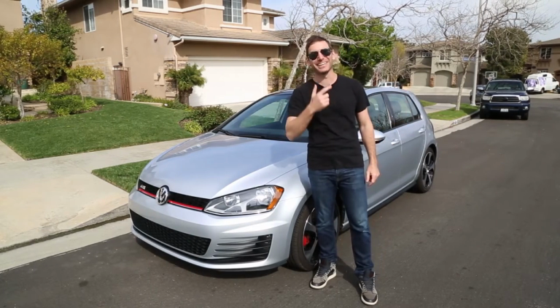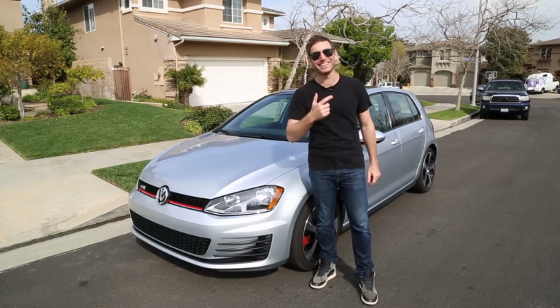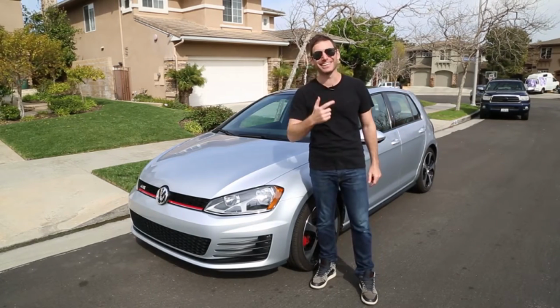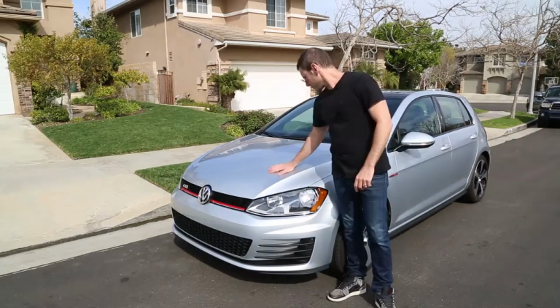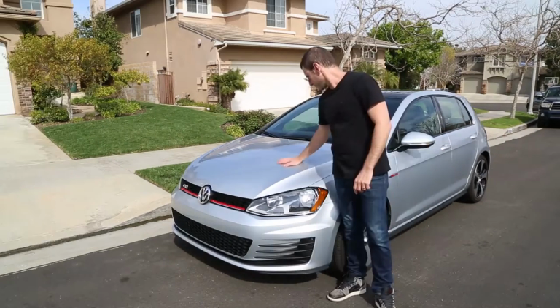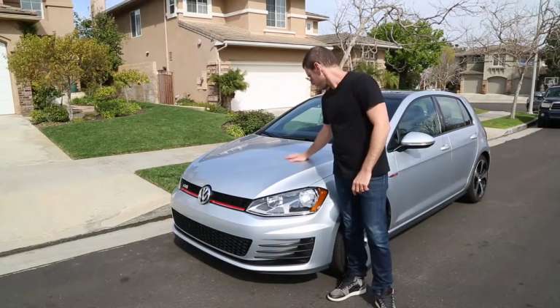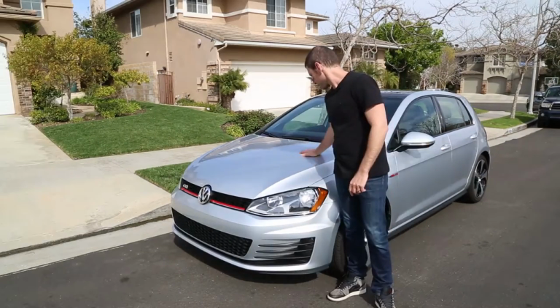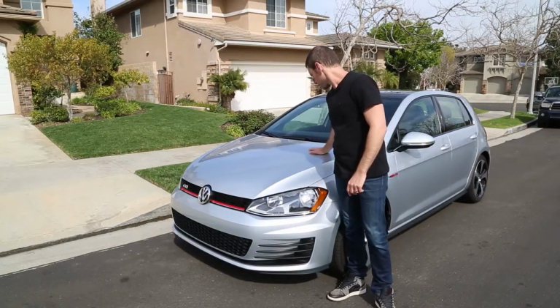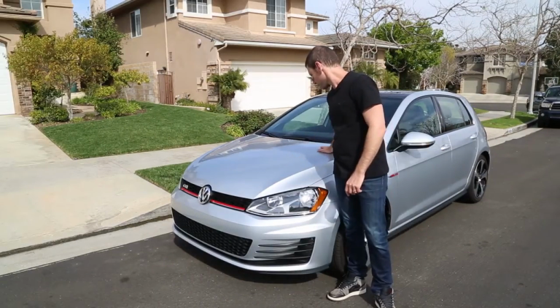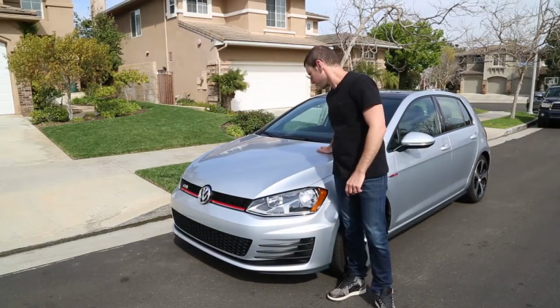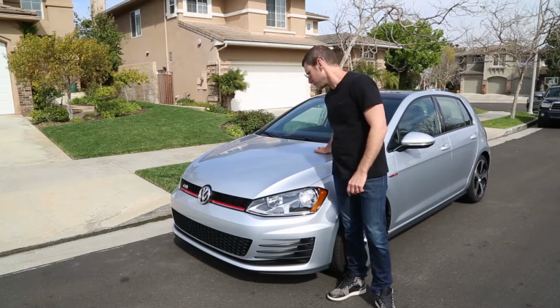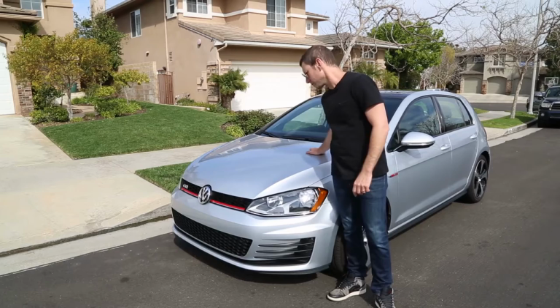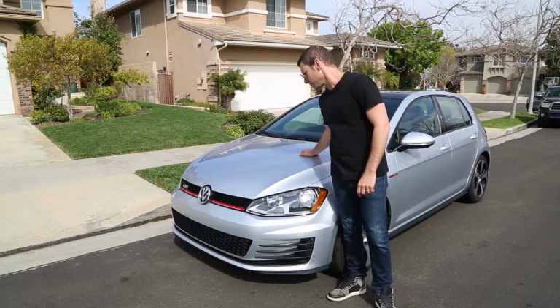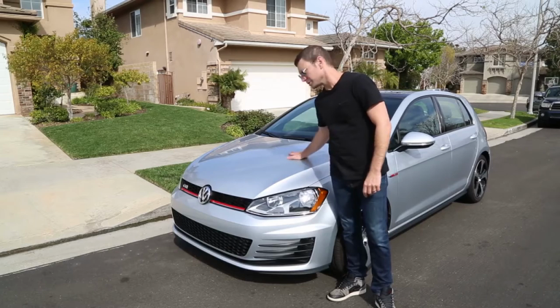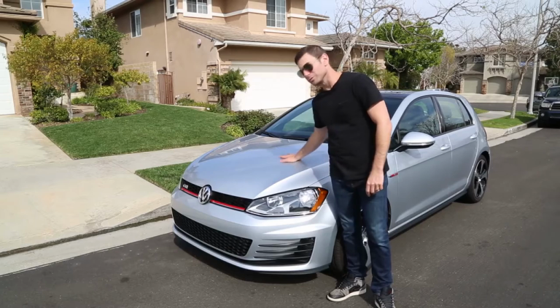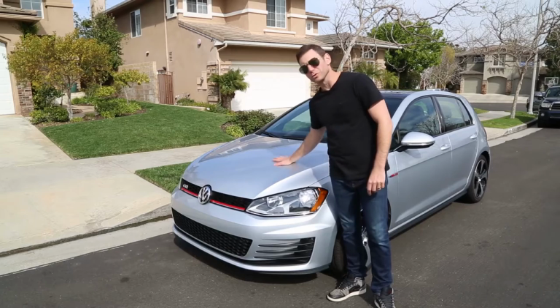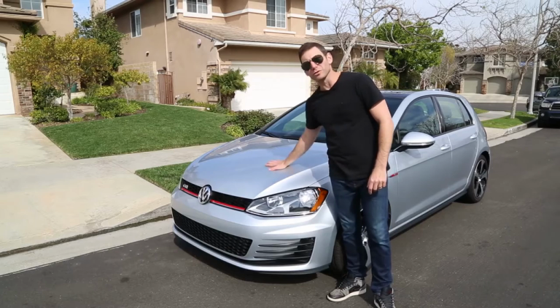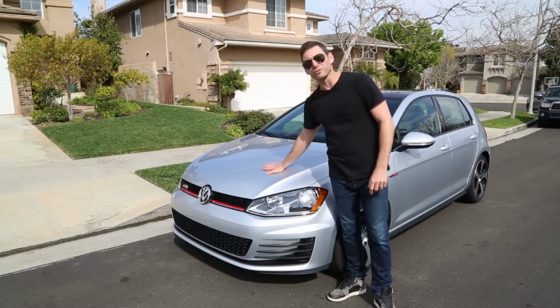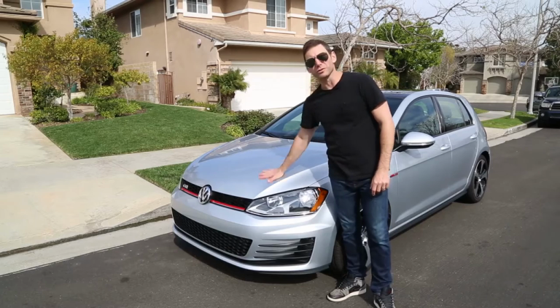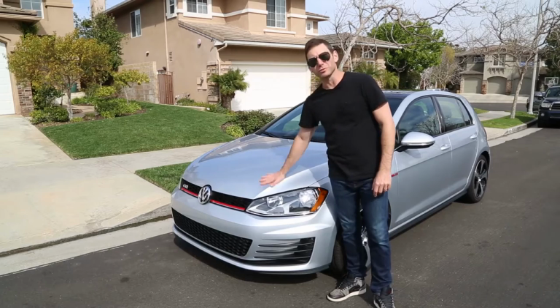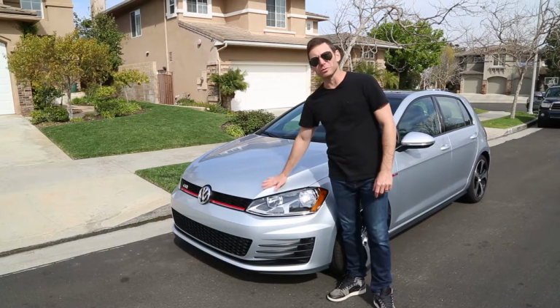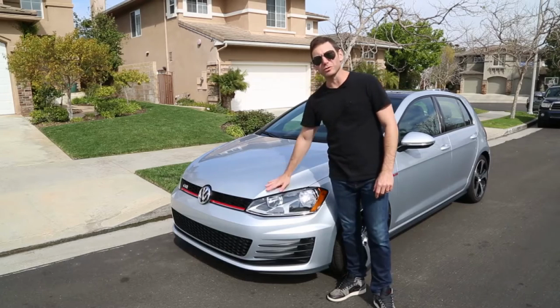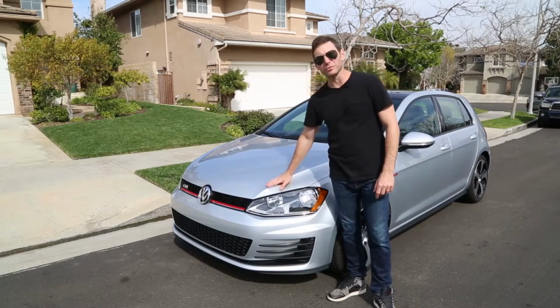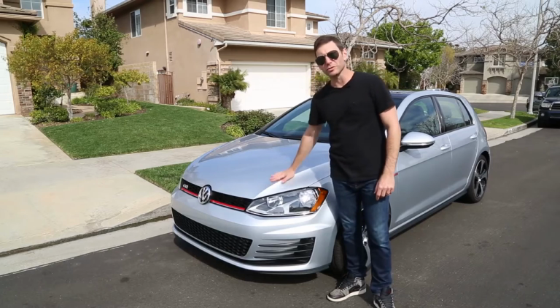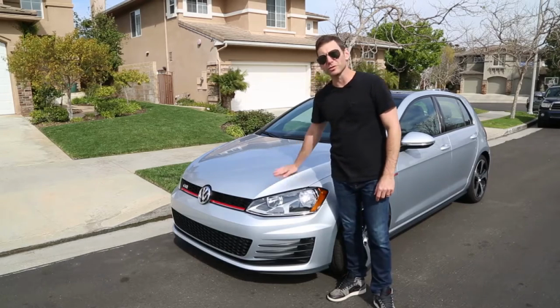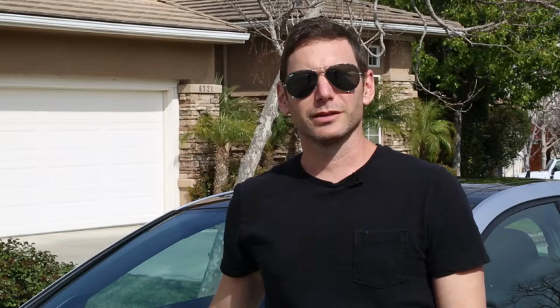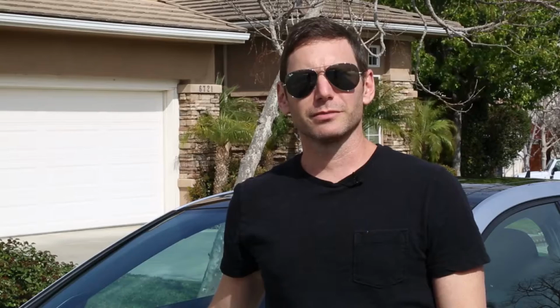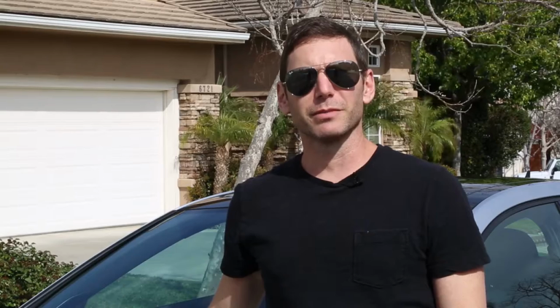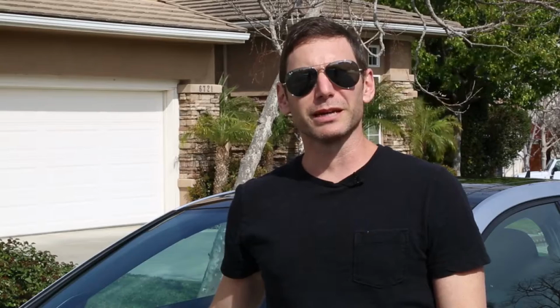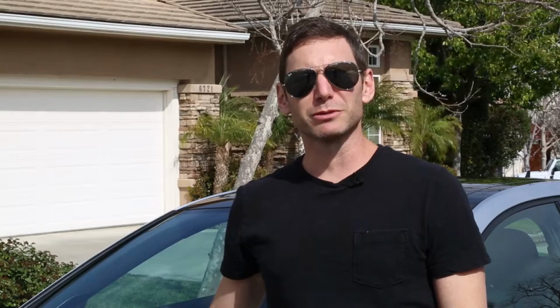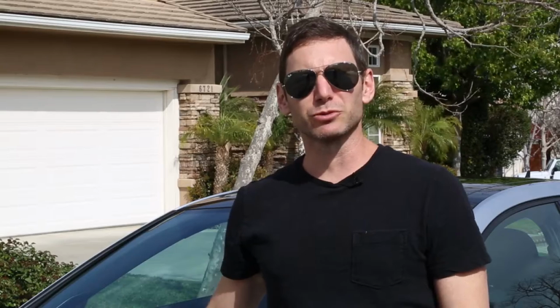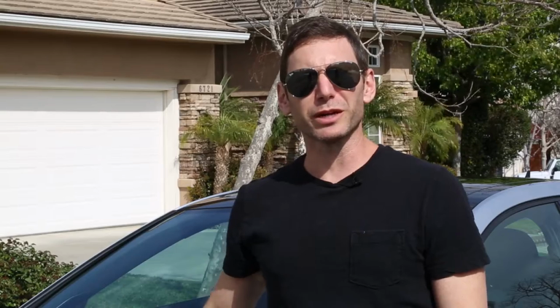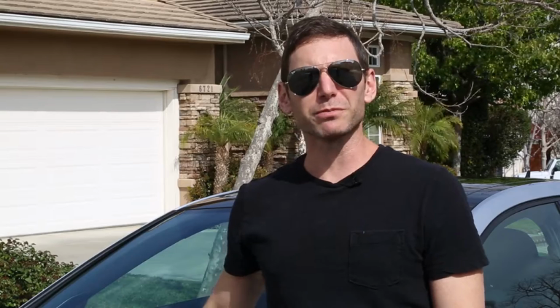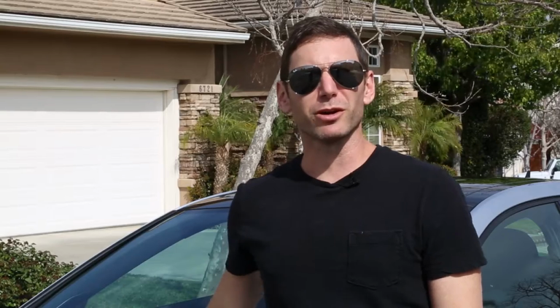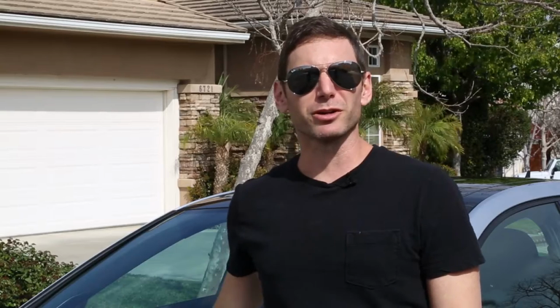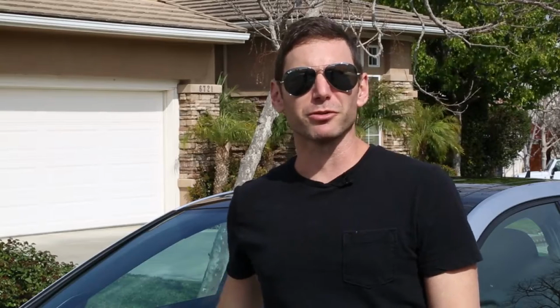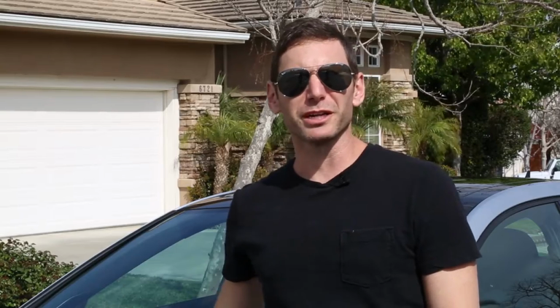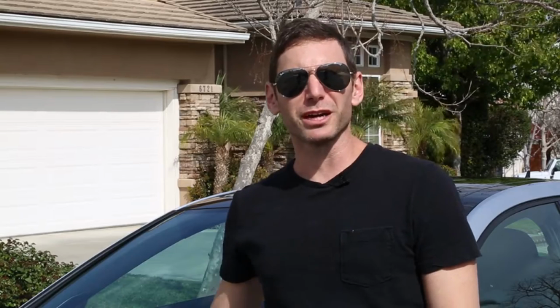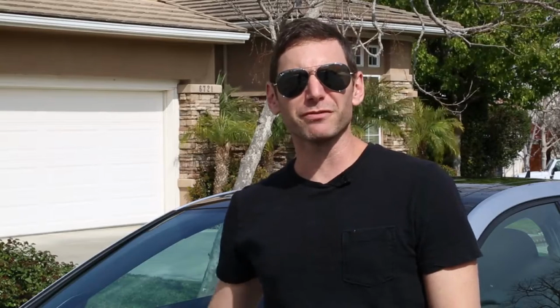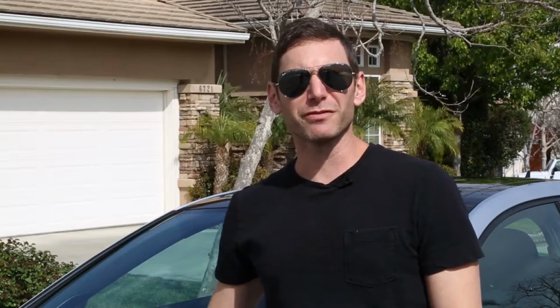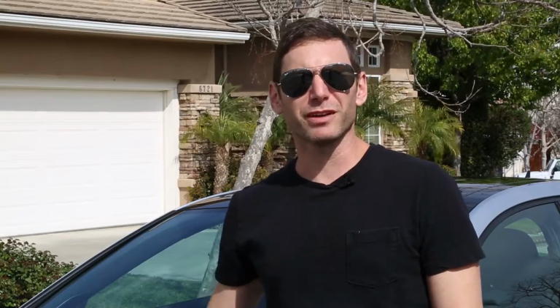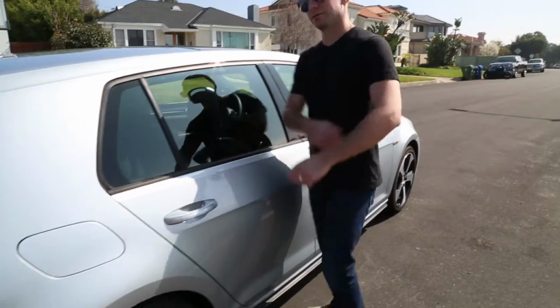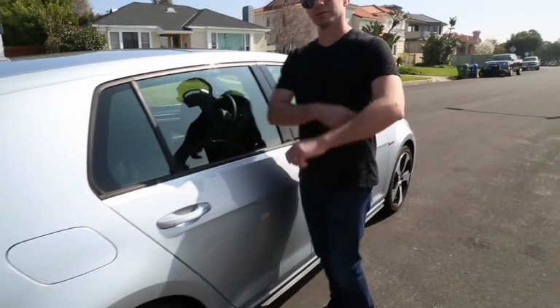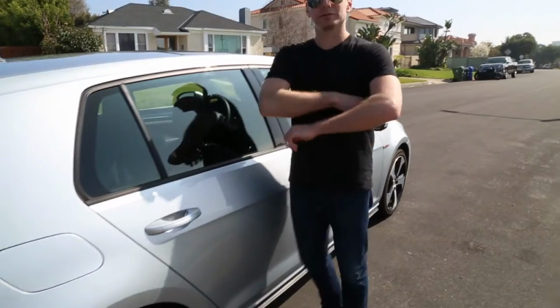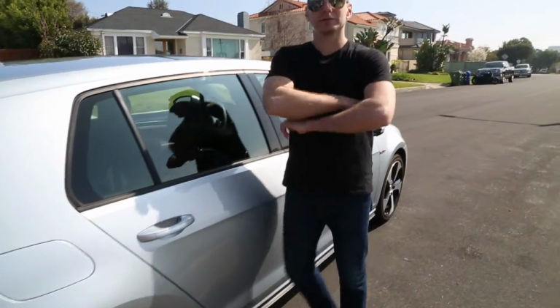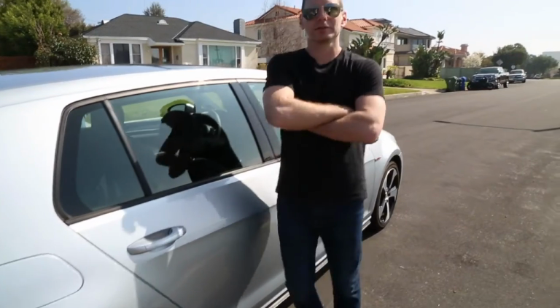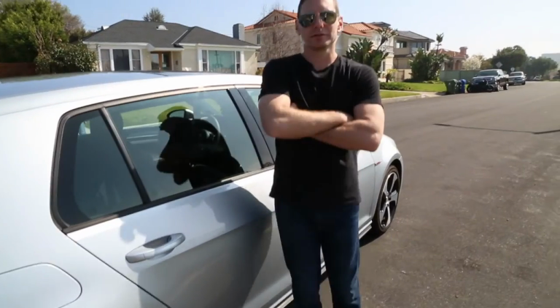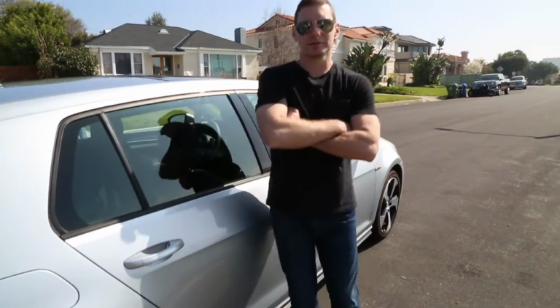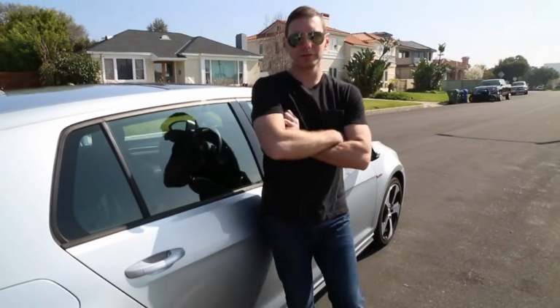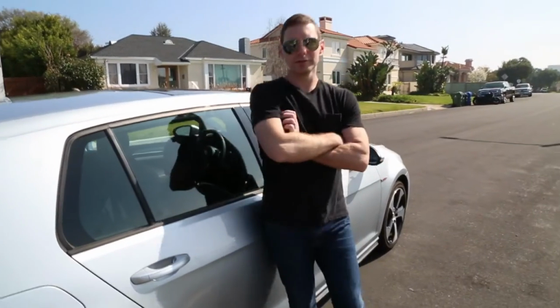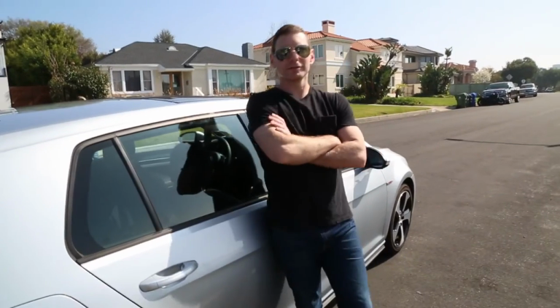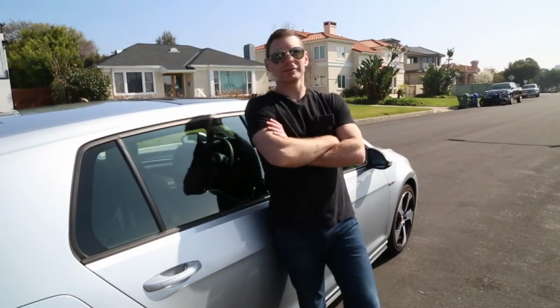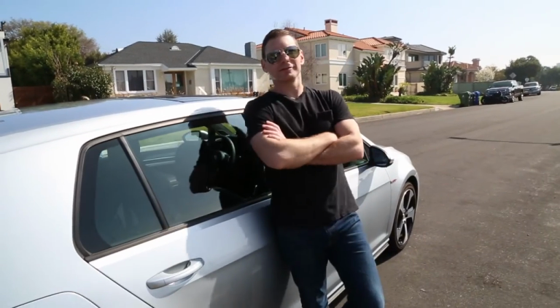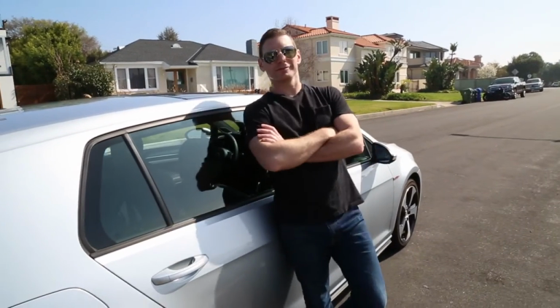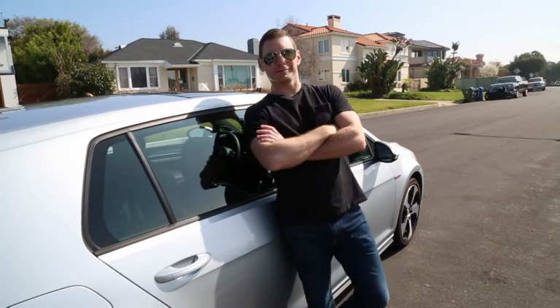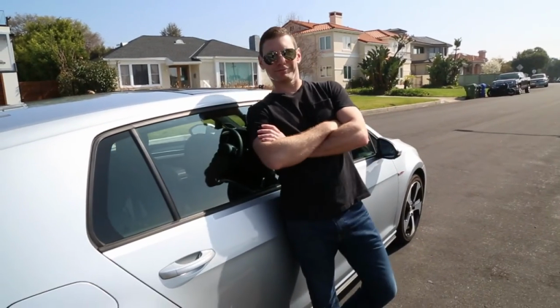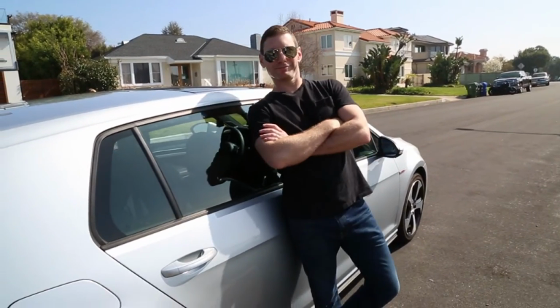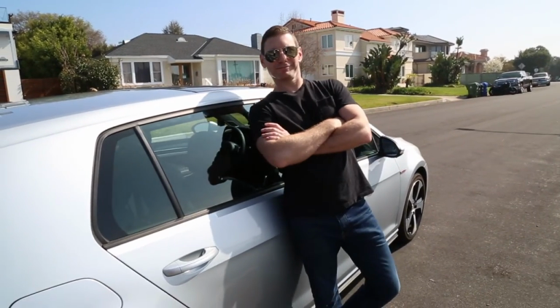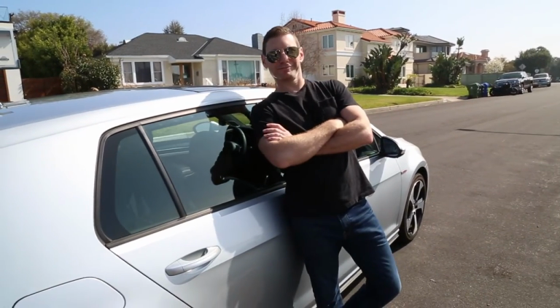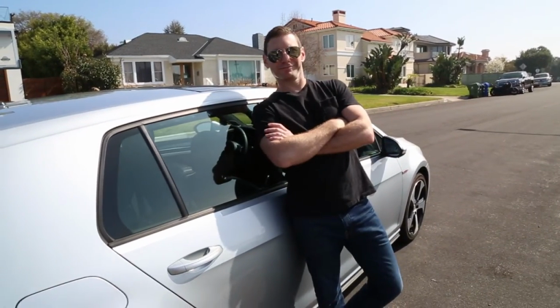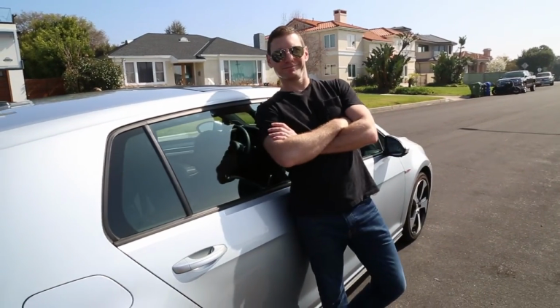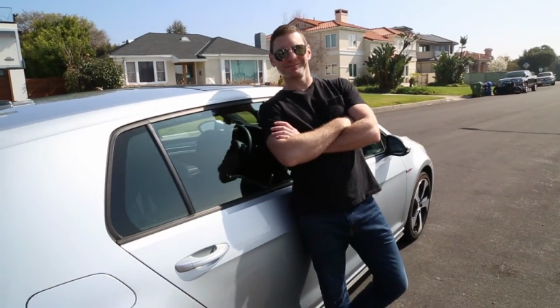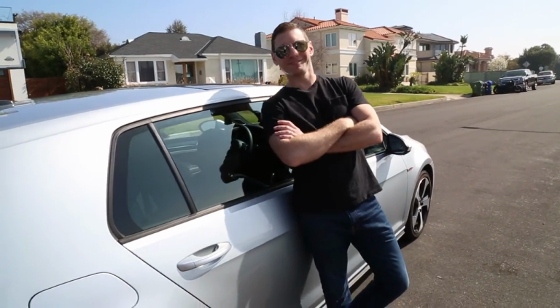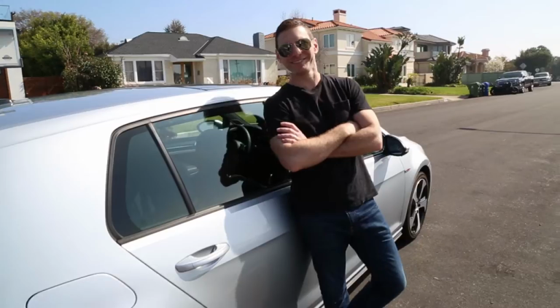It feels so silky smooth. It feels beautiful. My name is Rick Margaritov. I'm here in sunny Los Angeles, California.